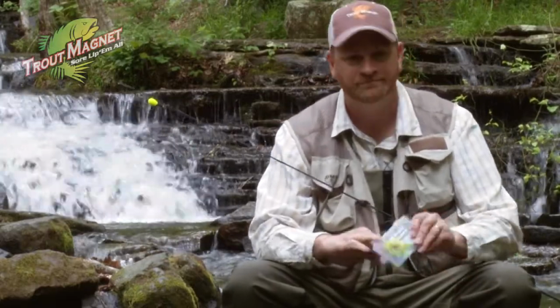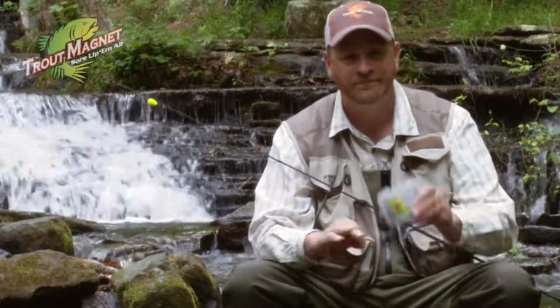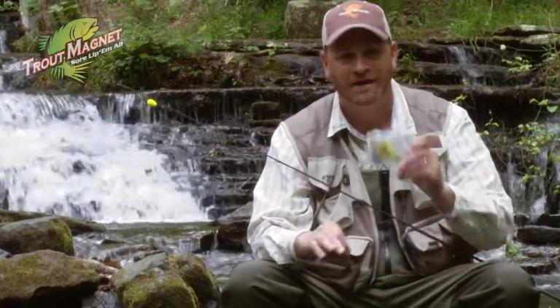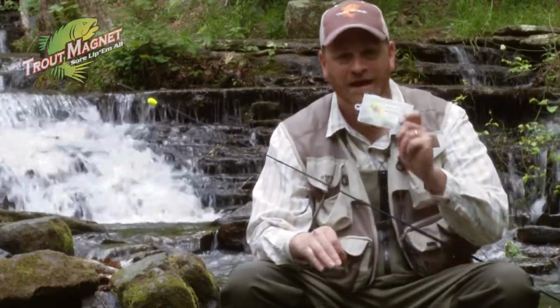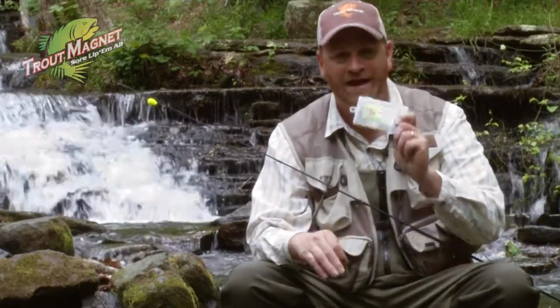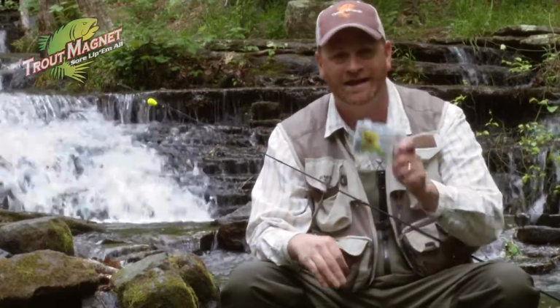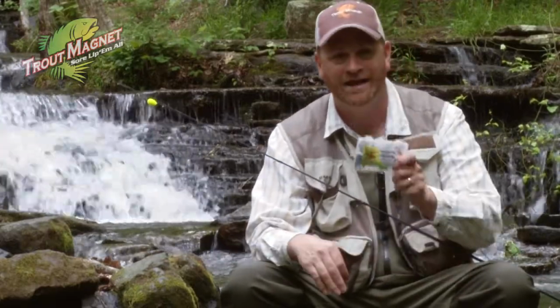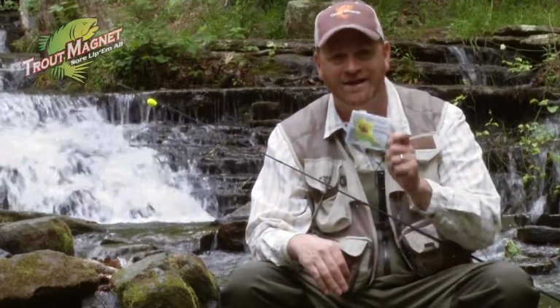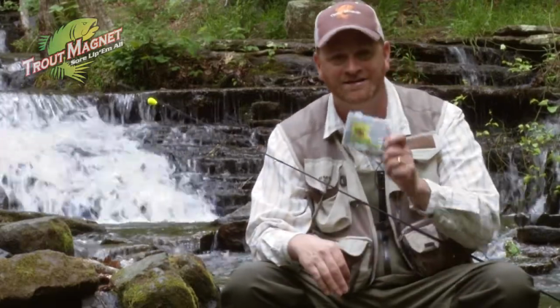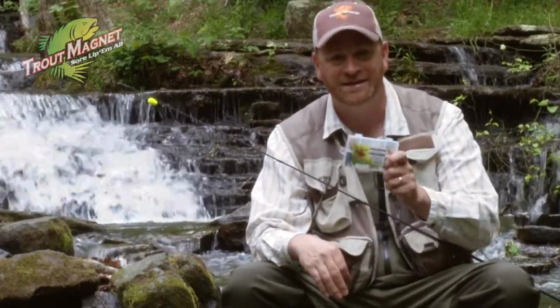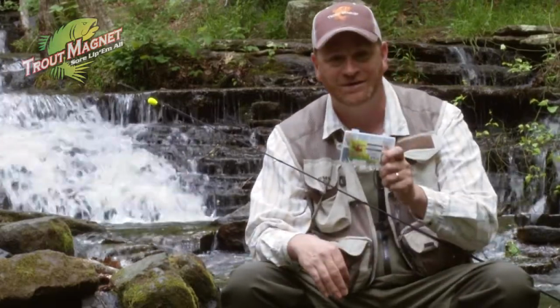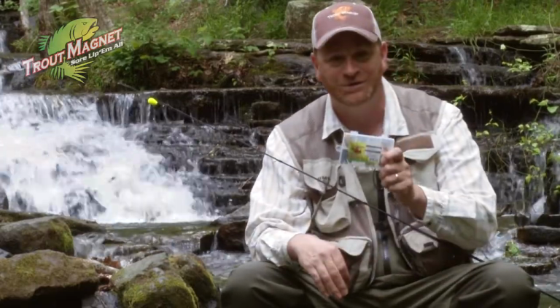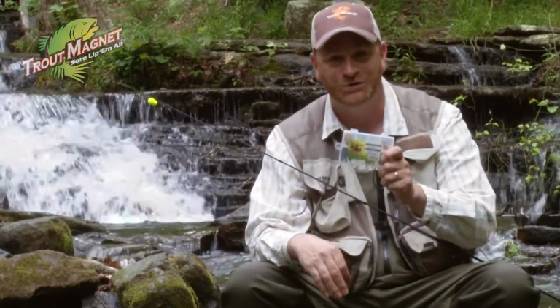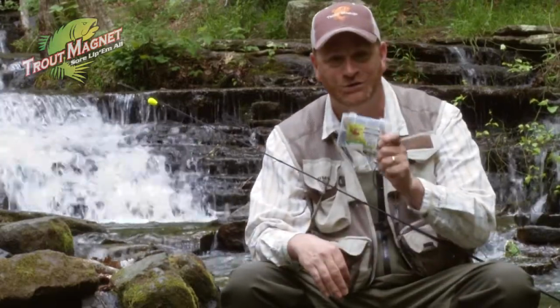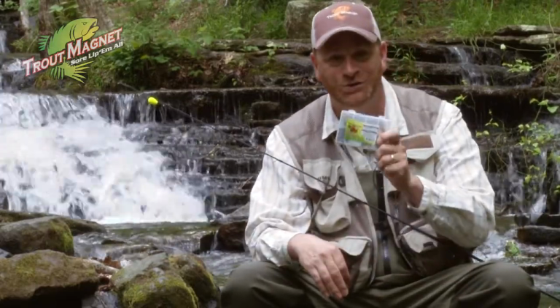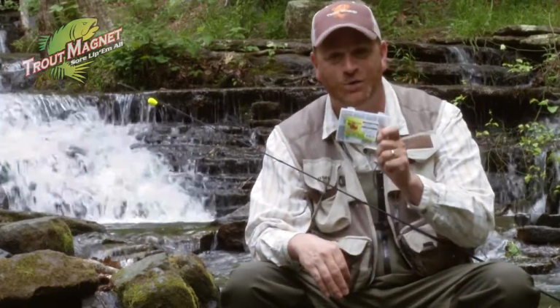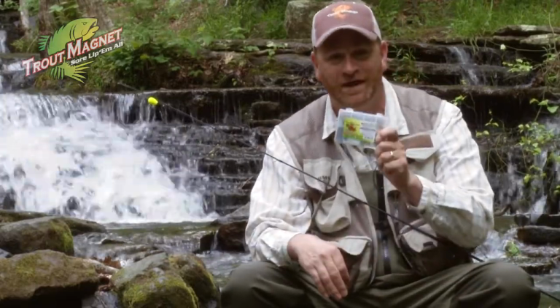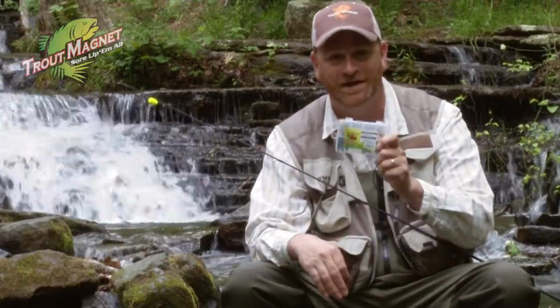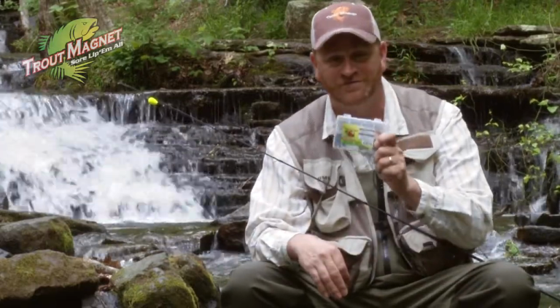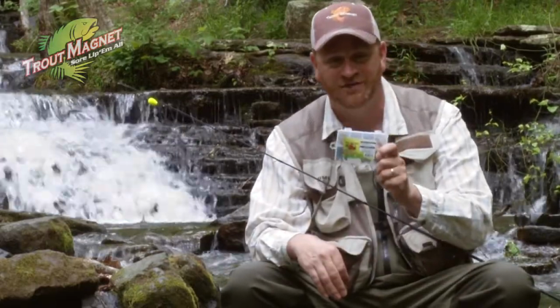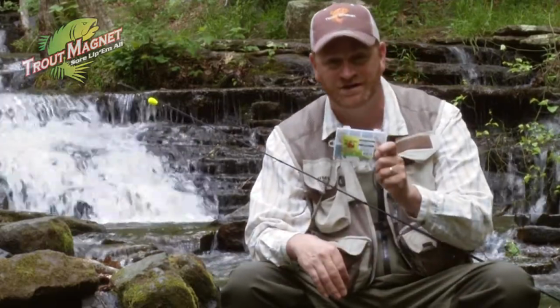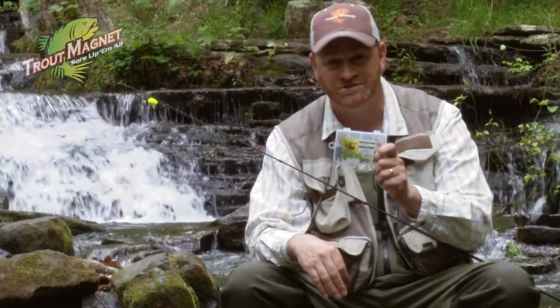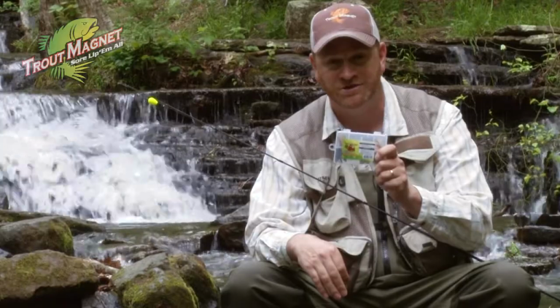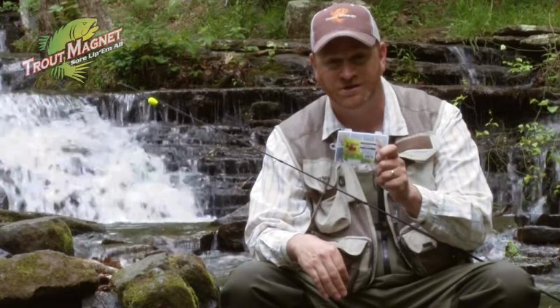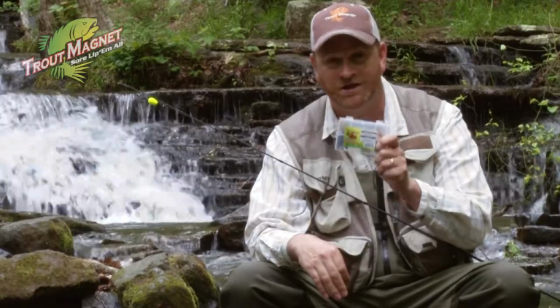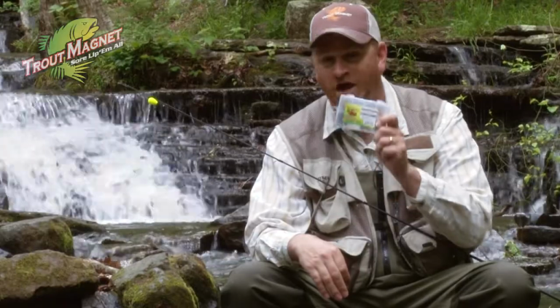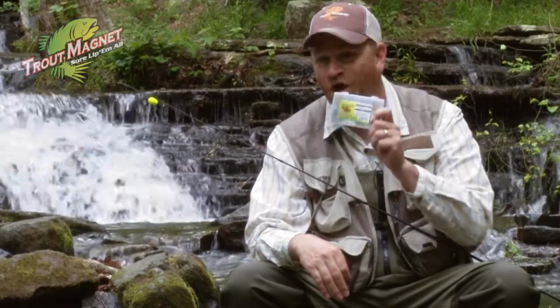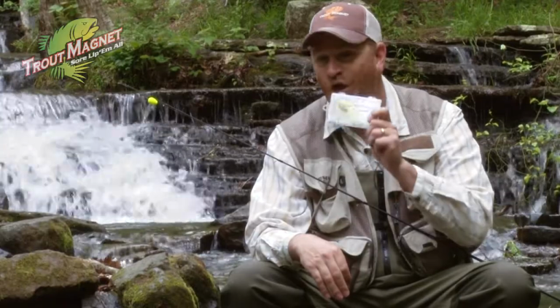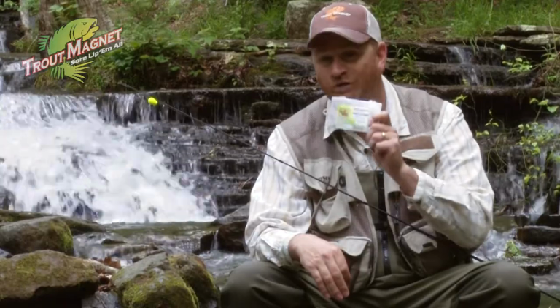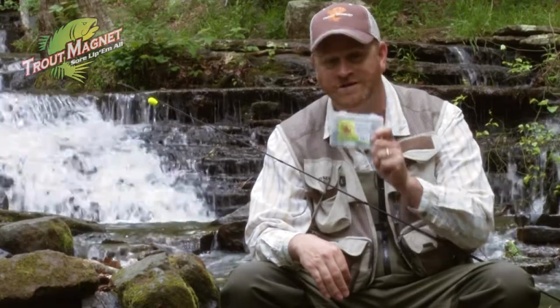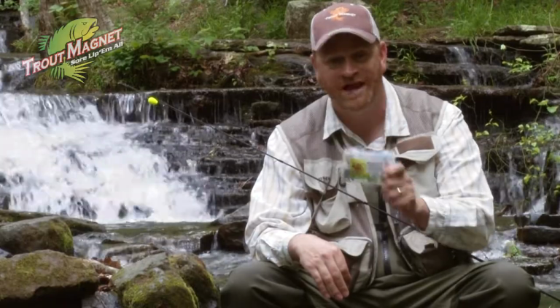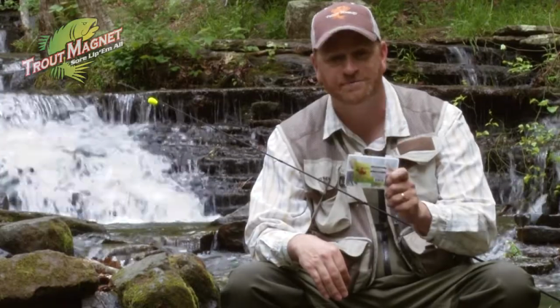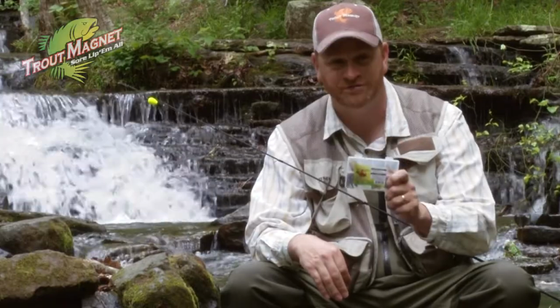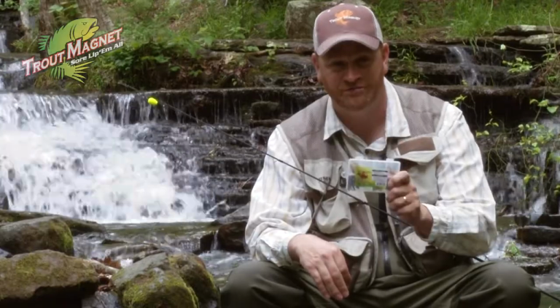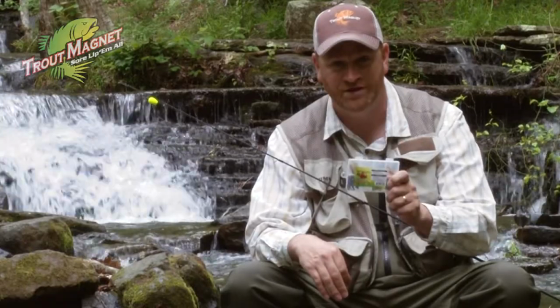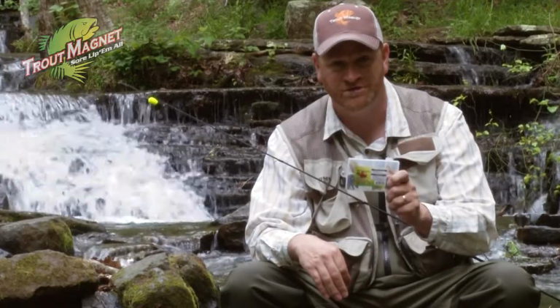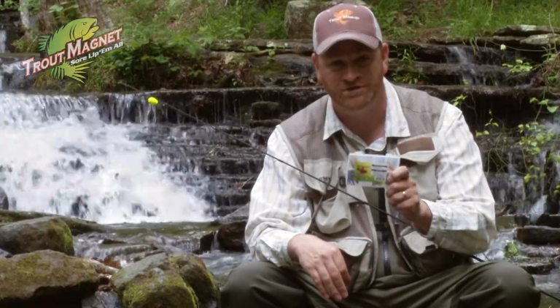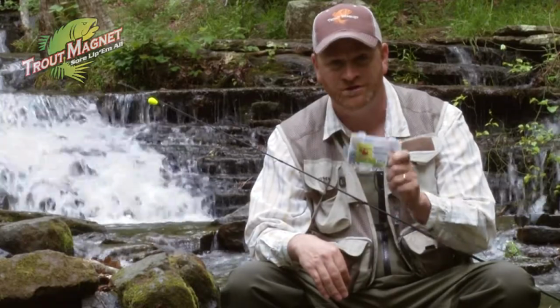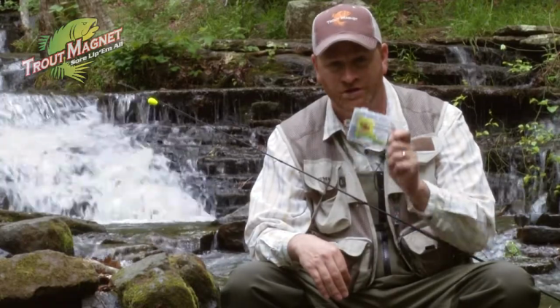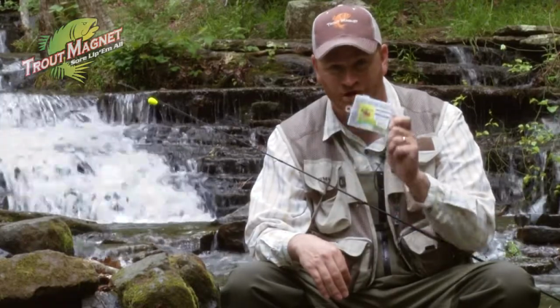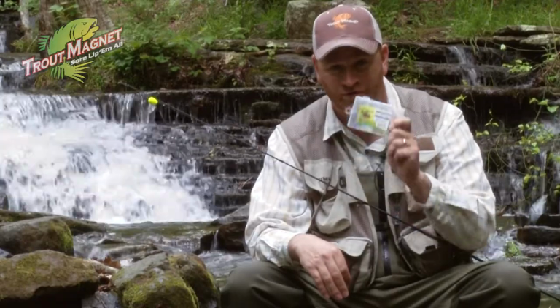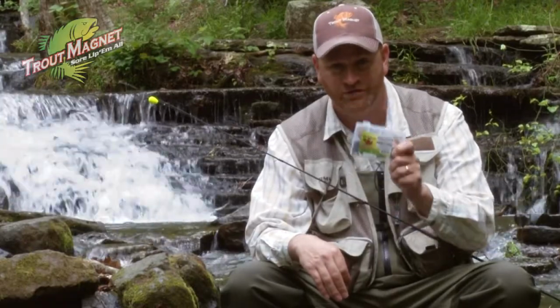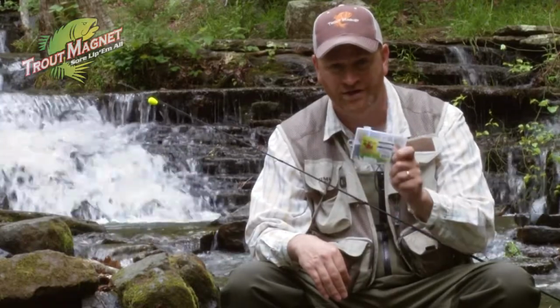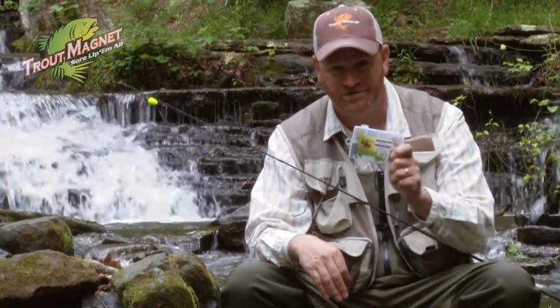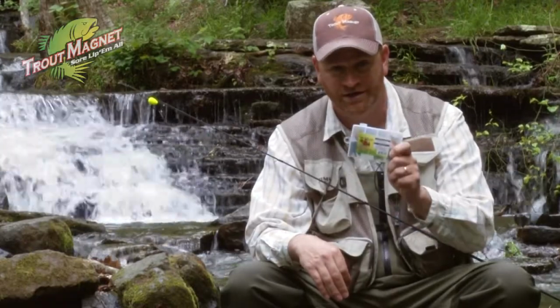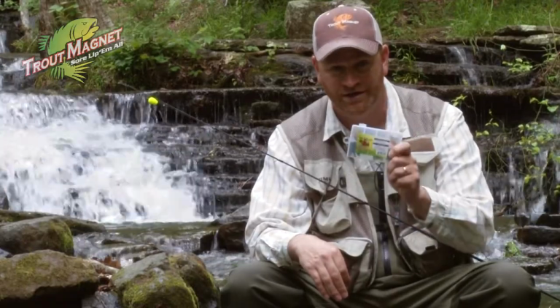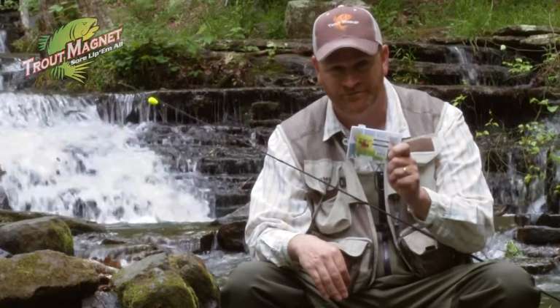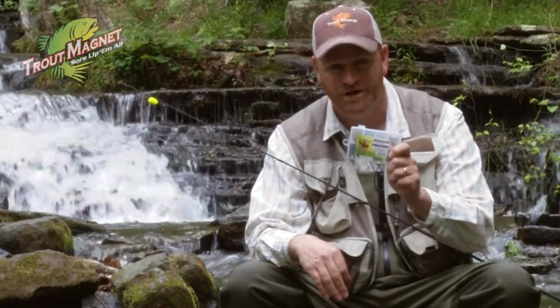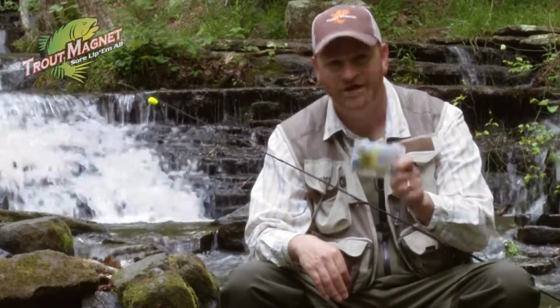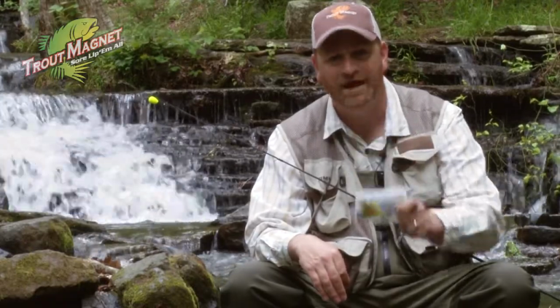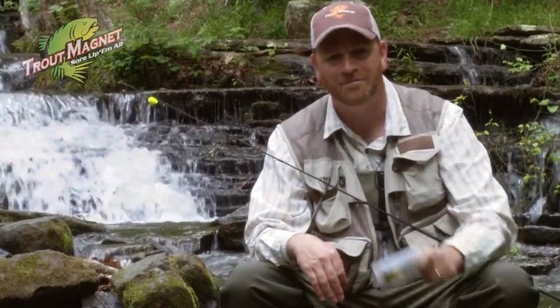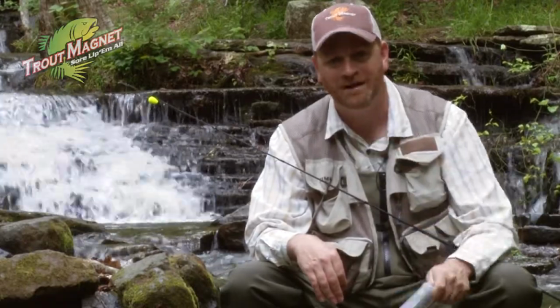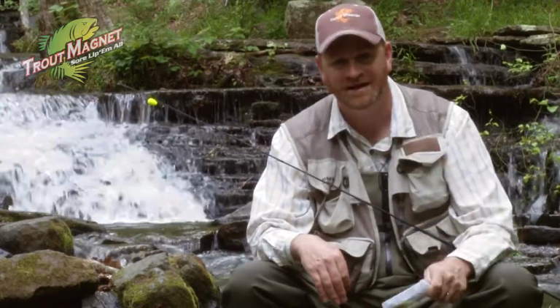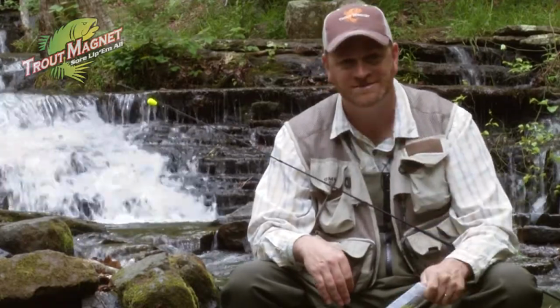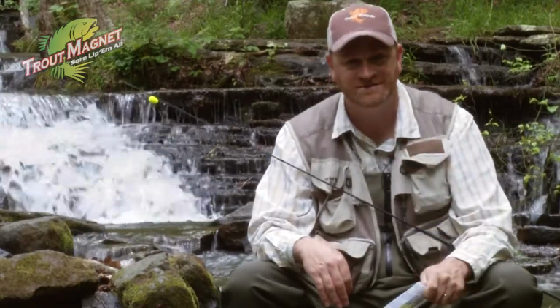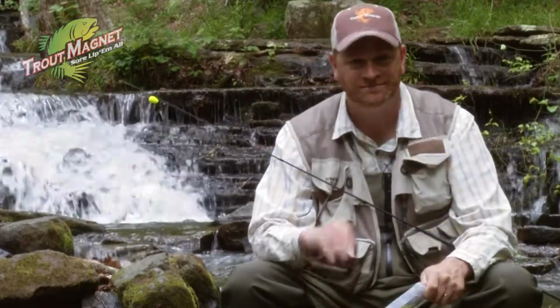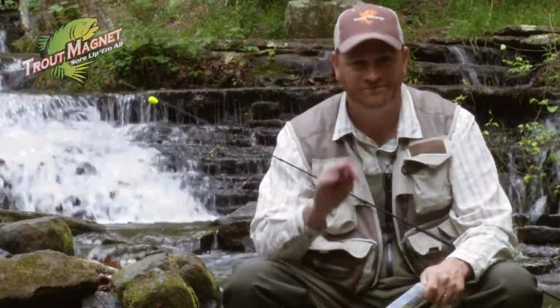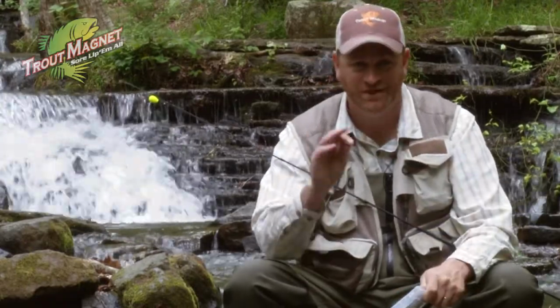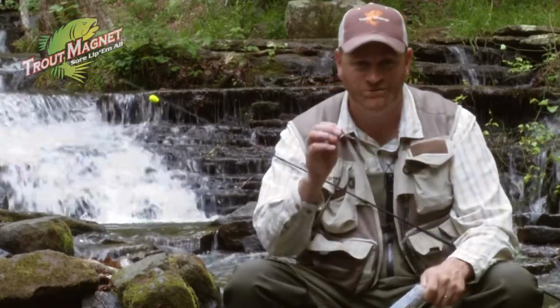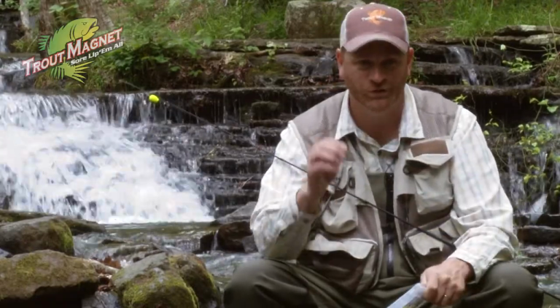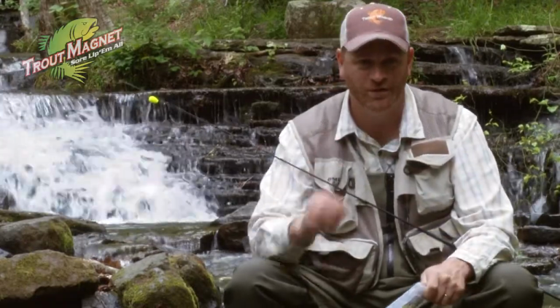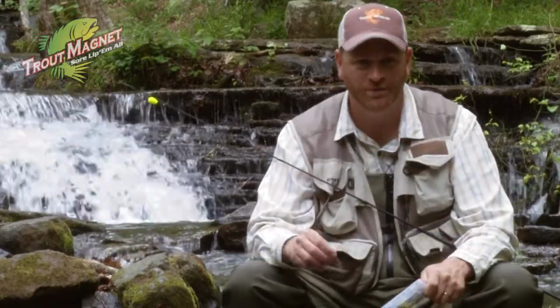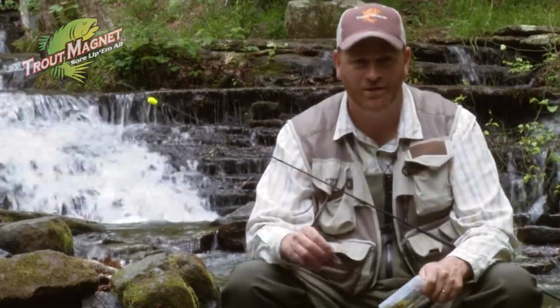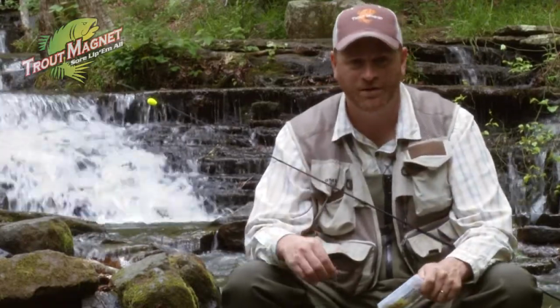The Trout Slayer — I guarantee you, you will catch fish, all types of fish on the Trout Slayer. God bless the Surlipa Mall.